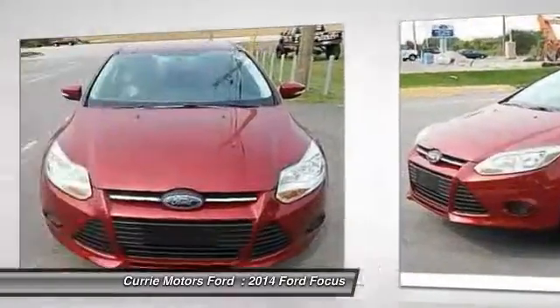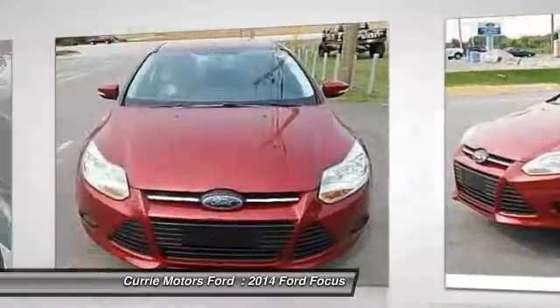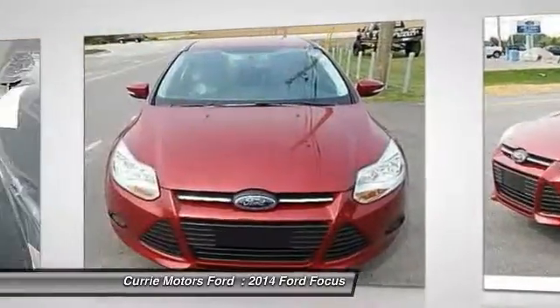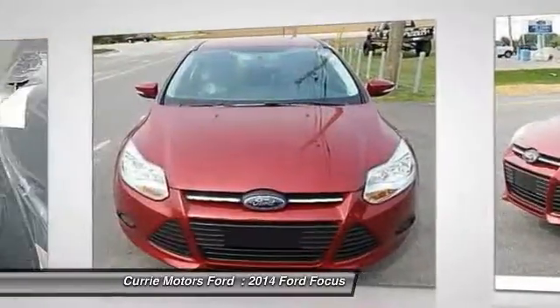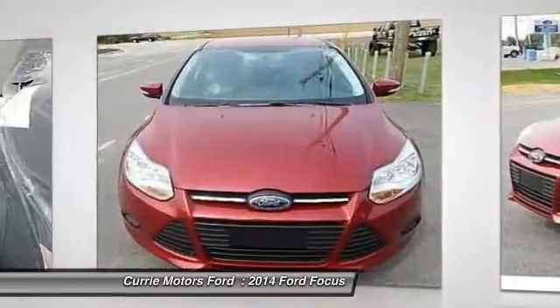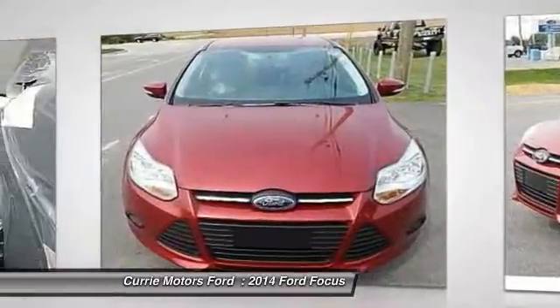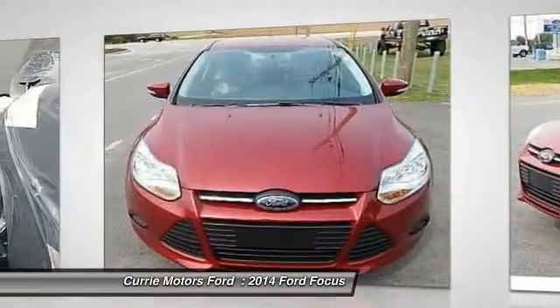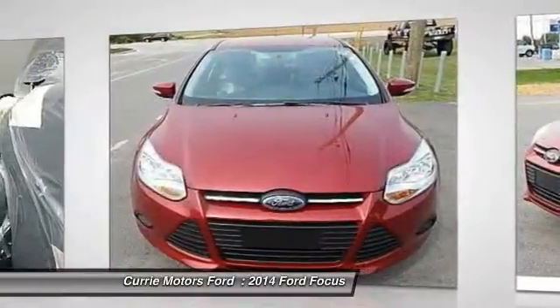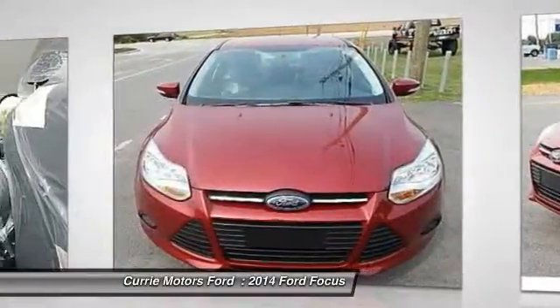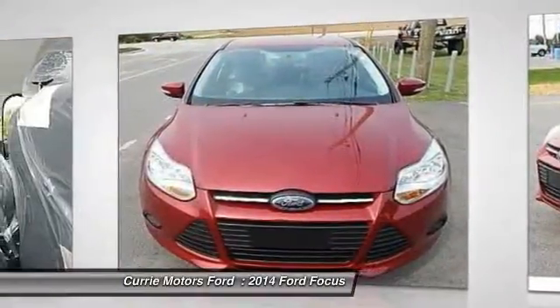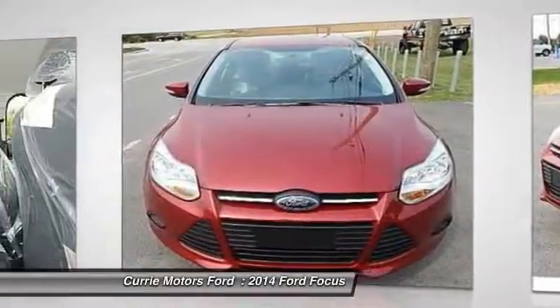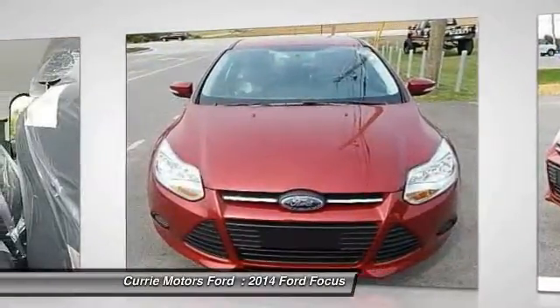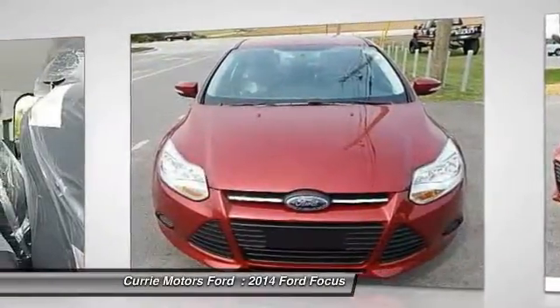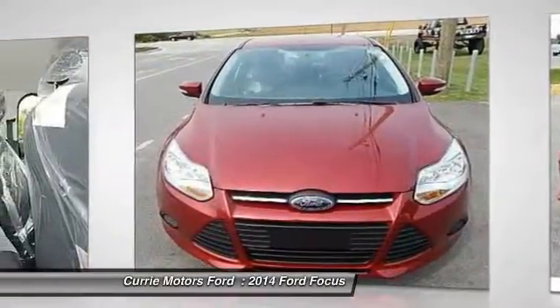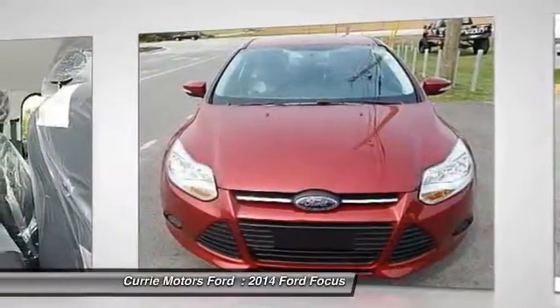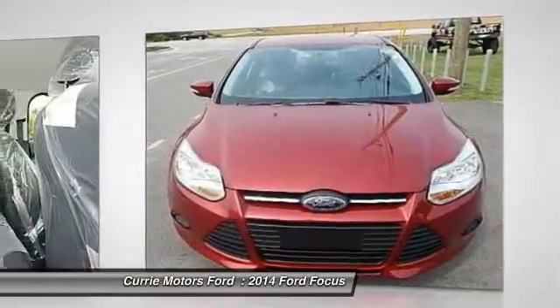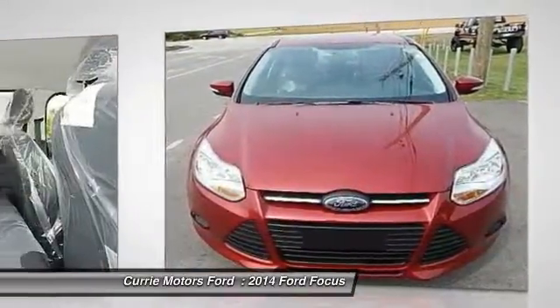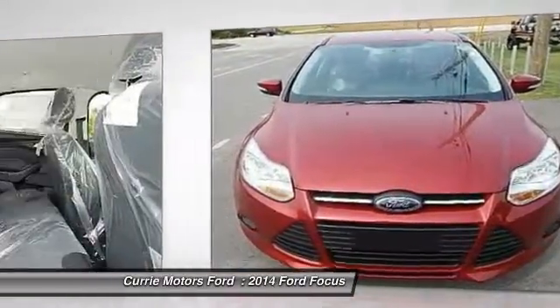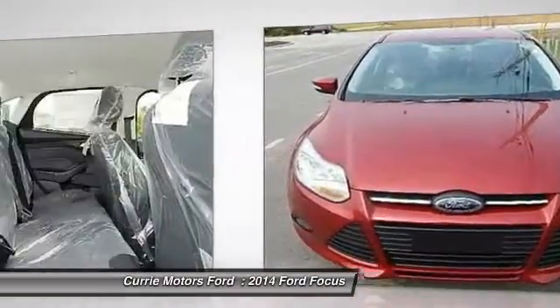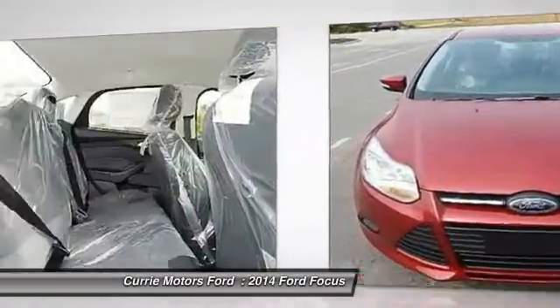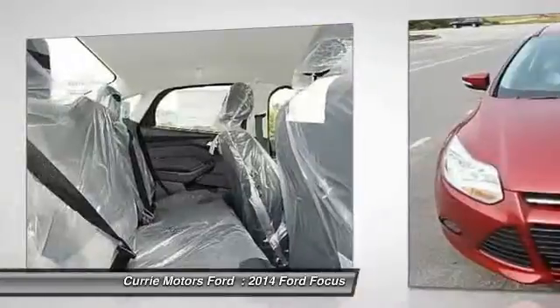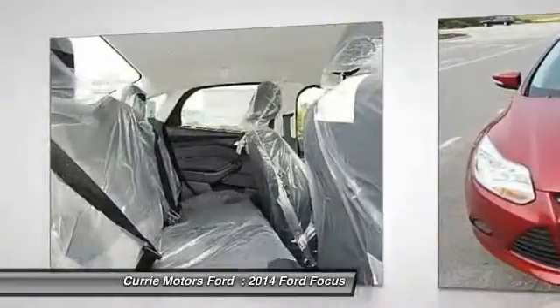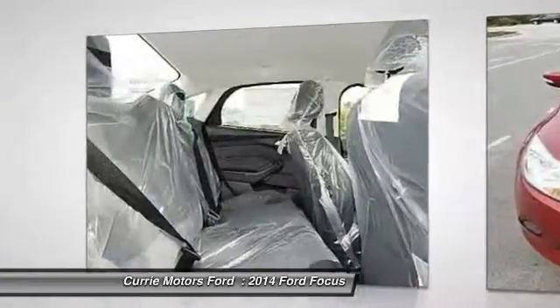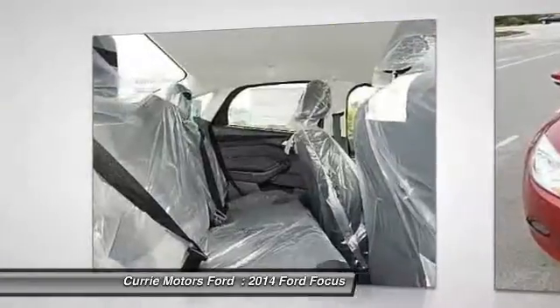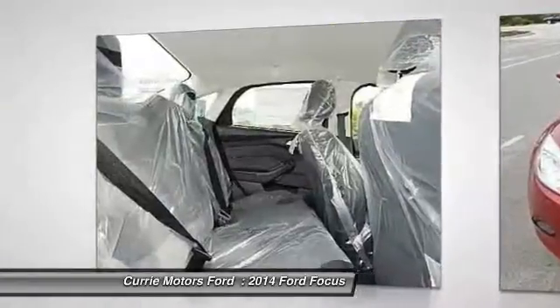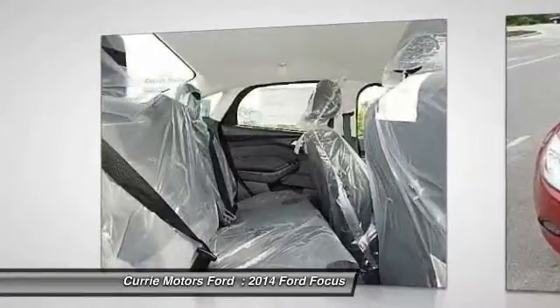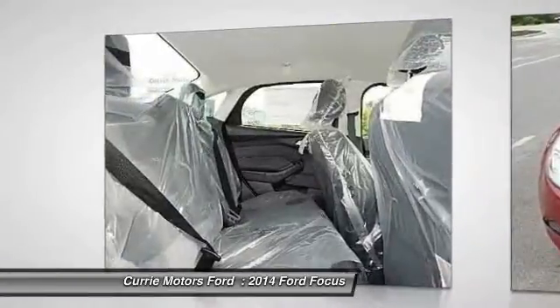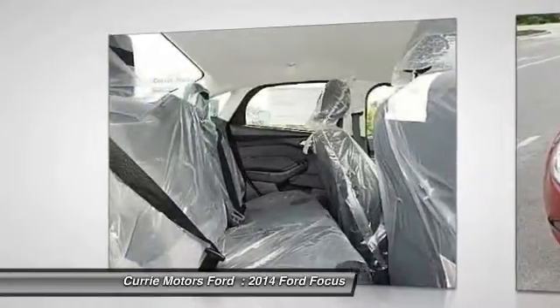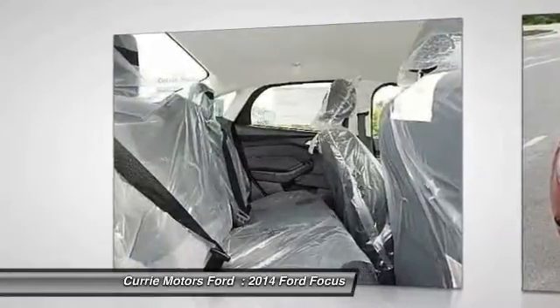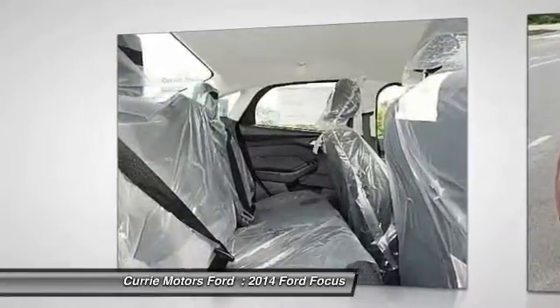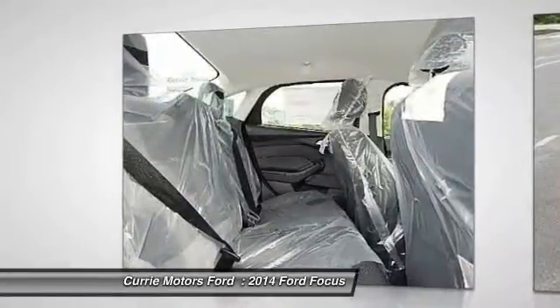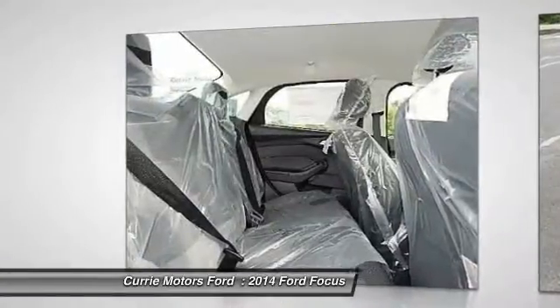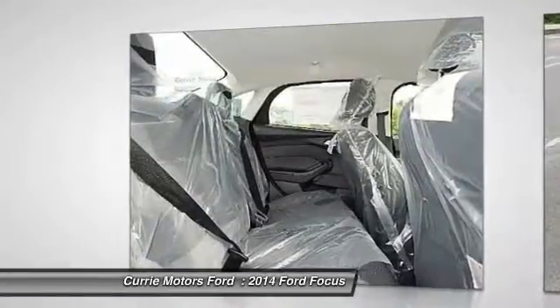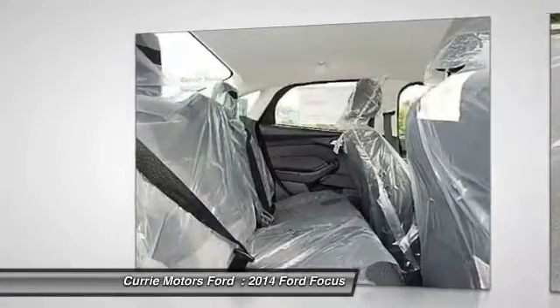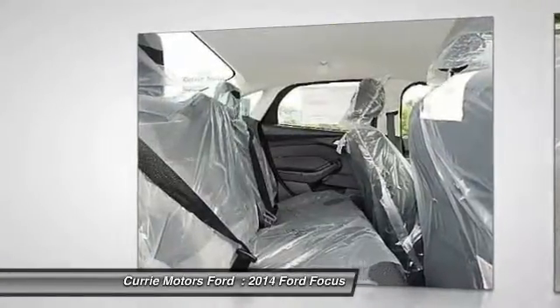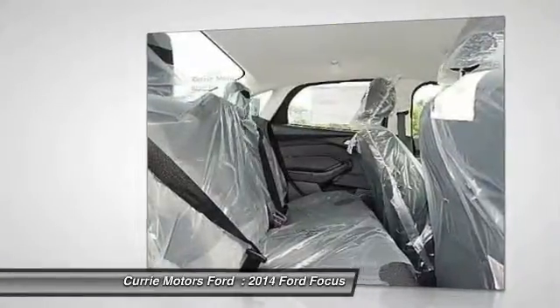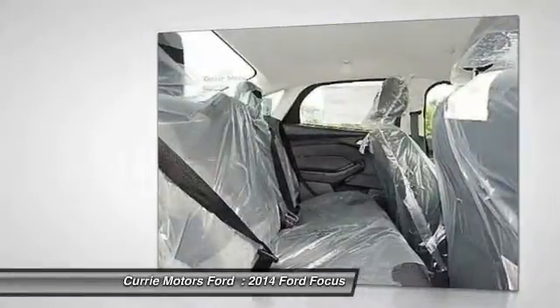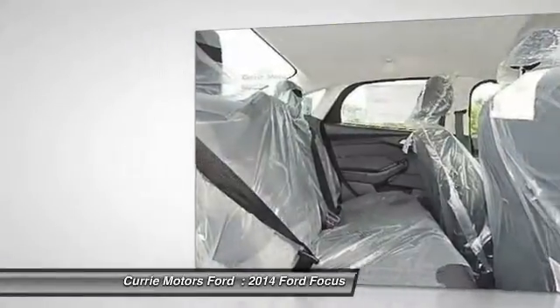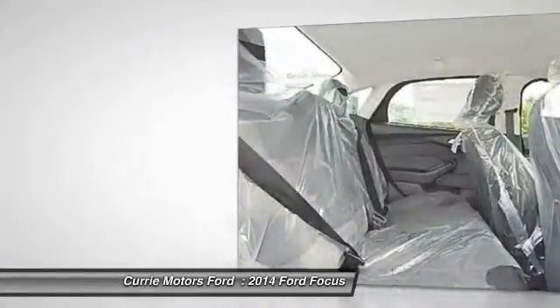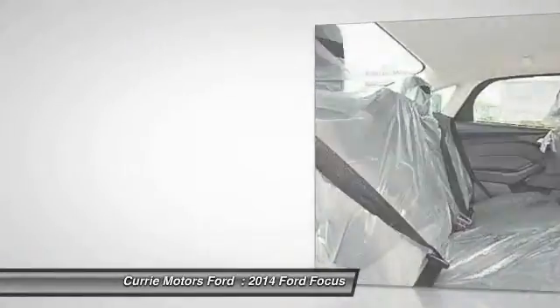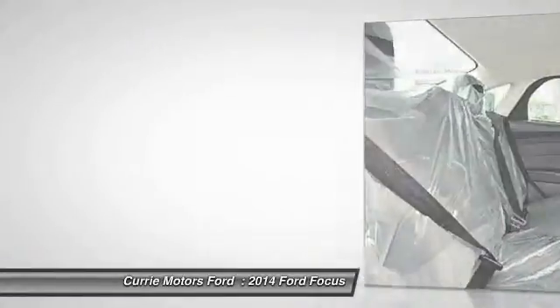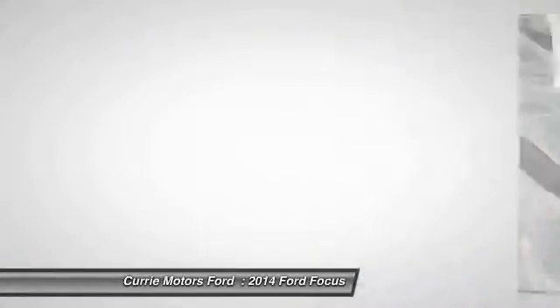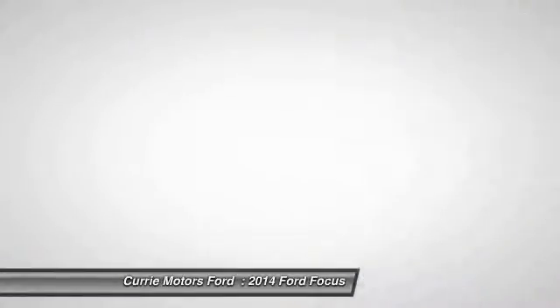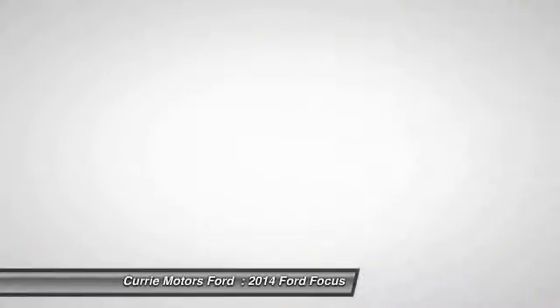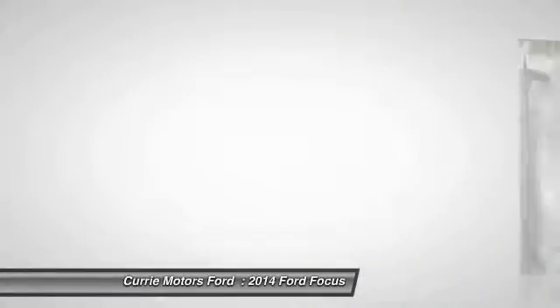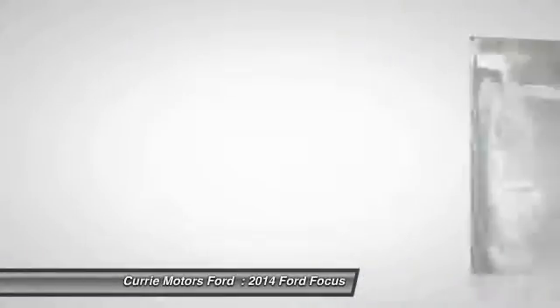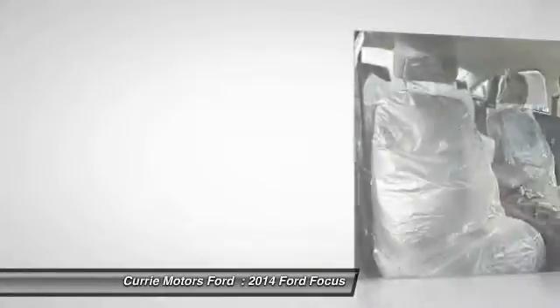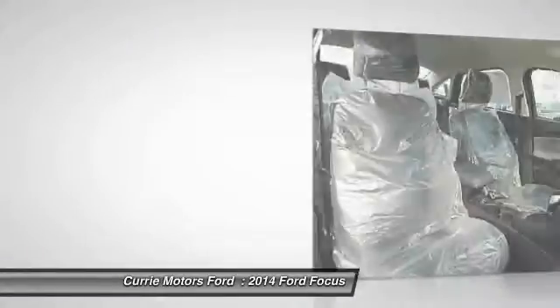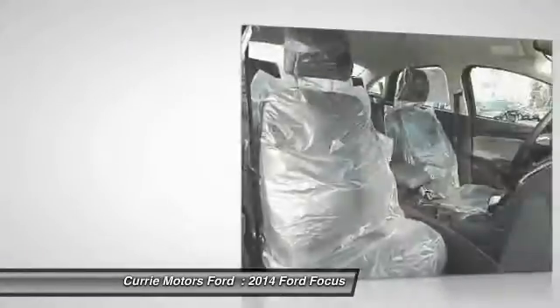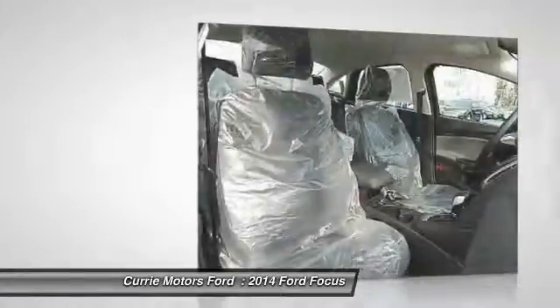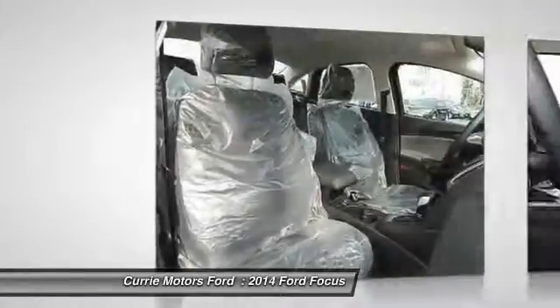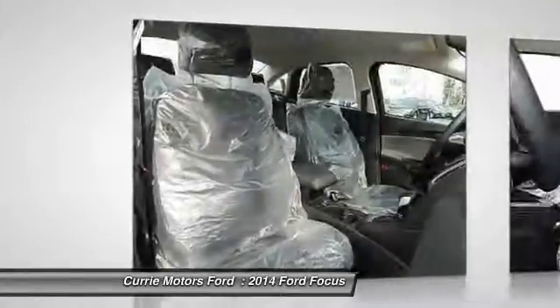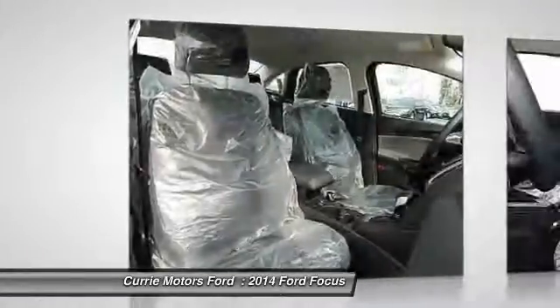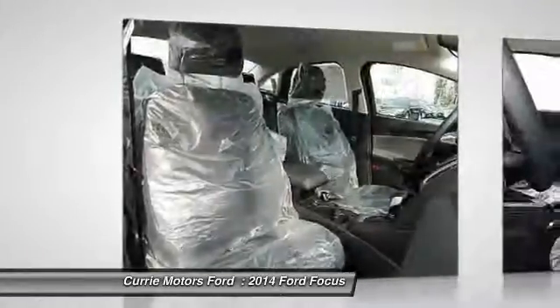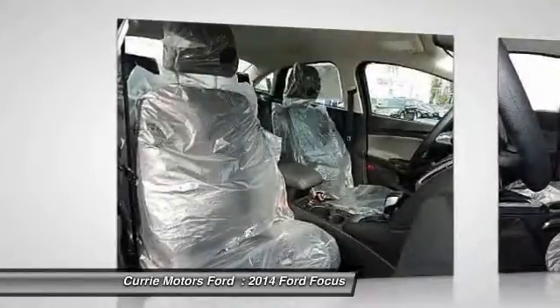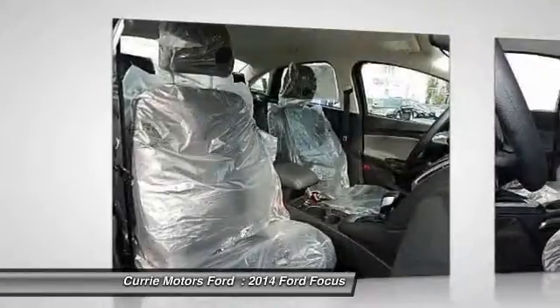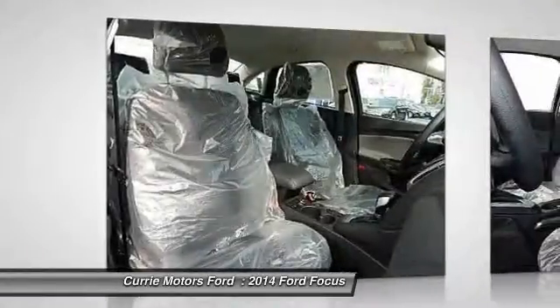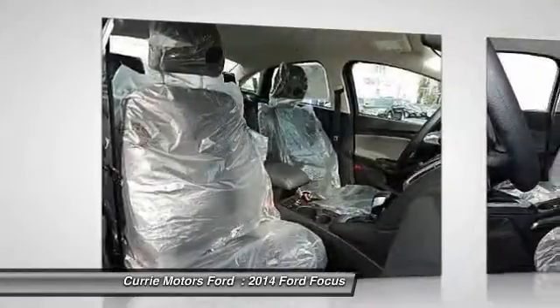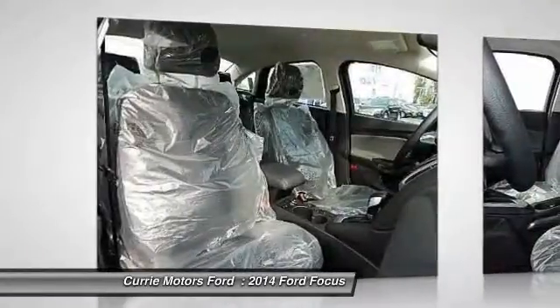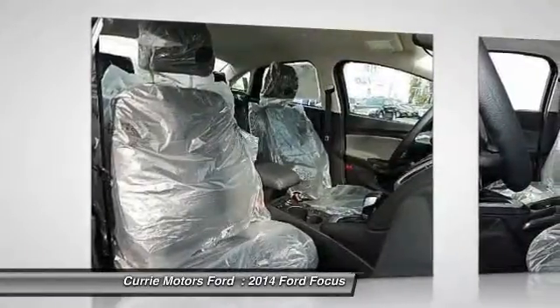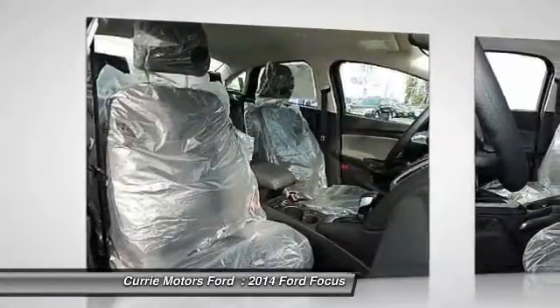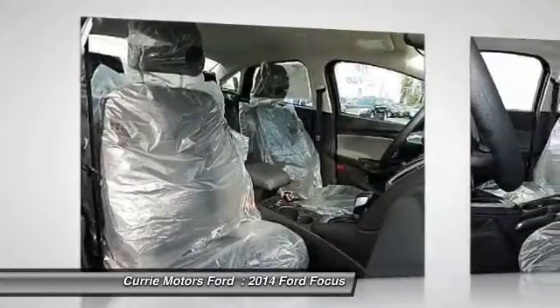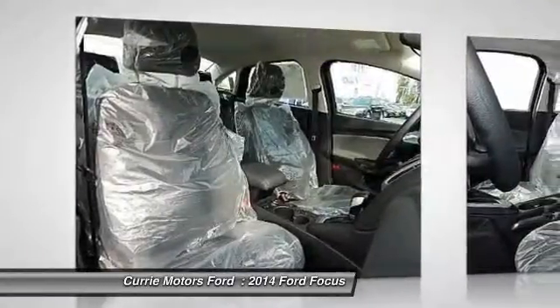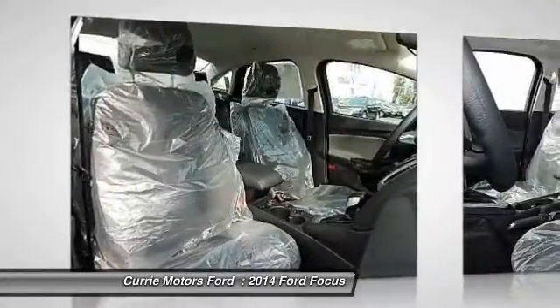Anti-theft security system, cruise control, trip computer, power windows, child safety locks.